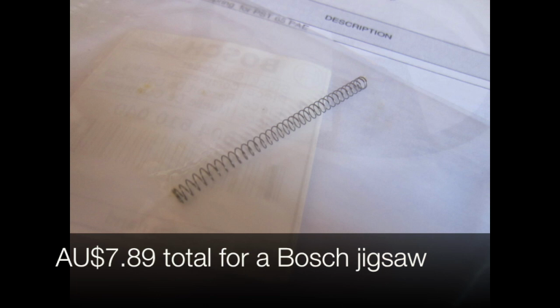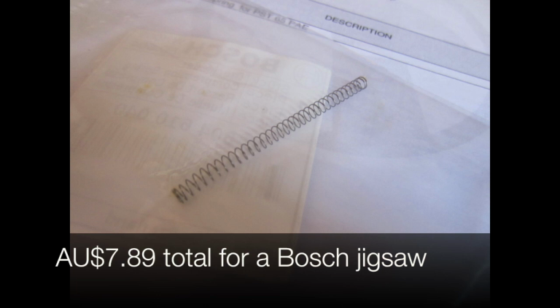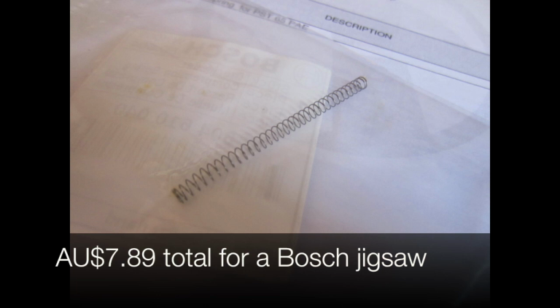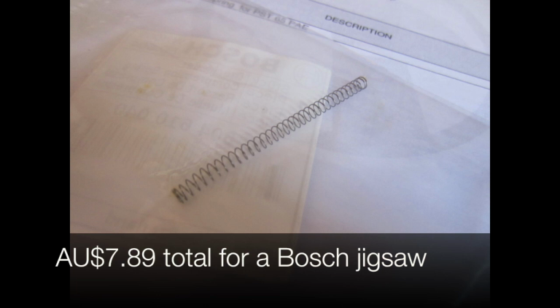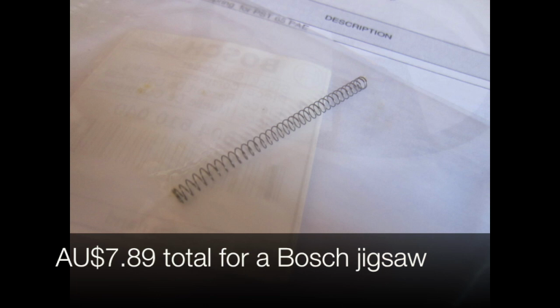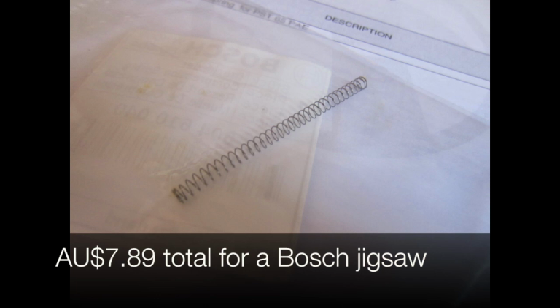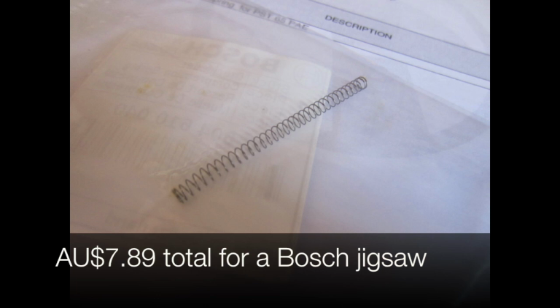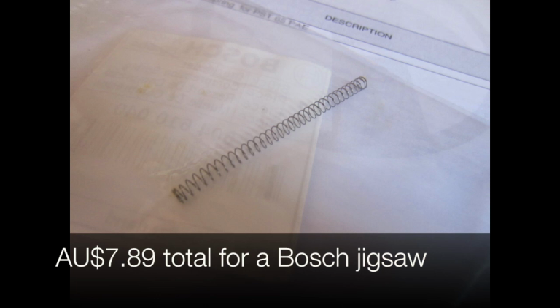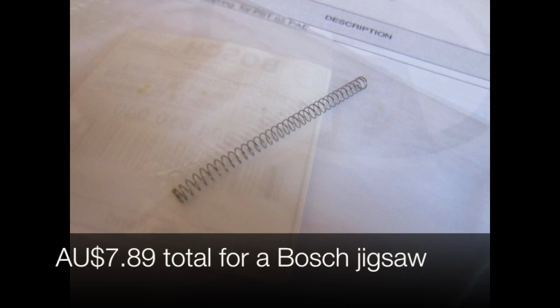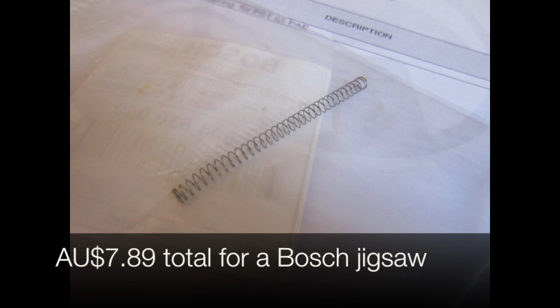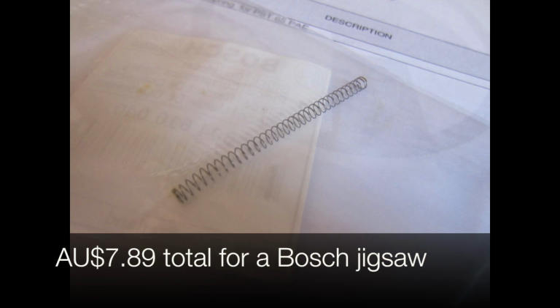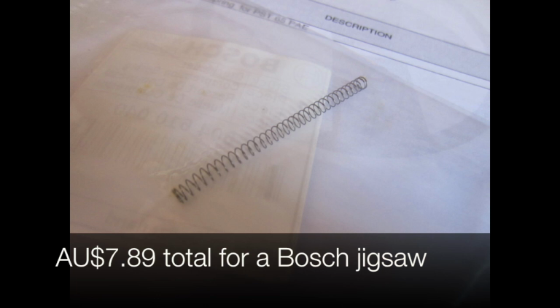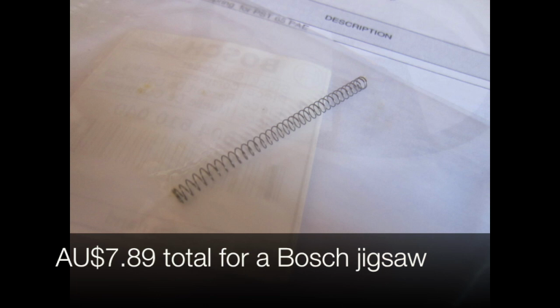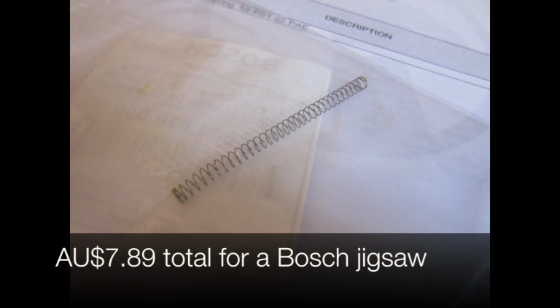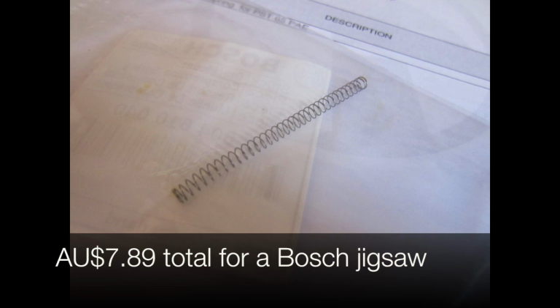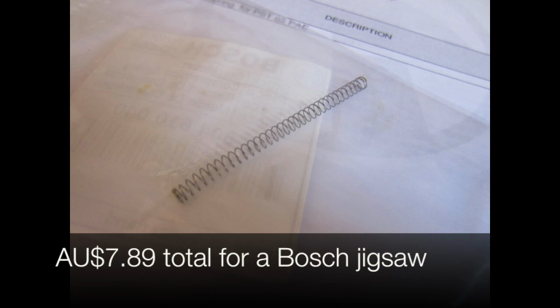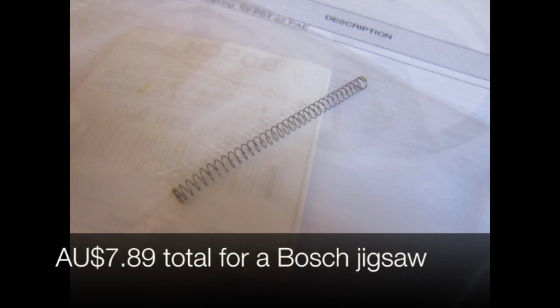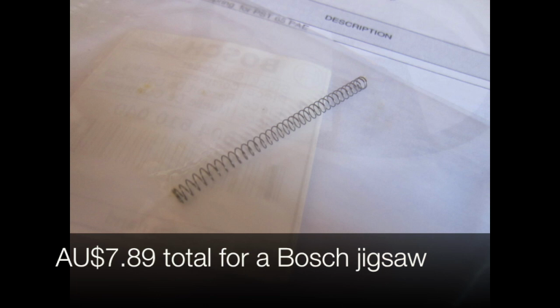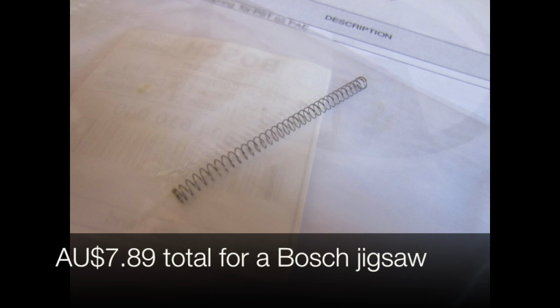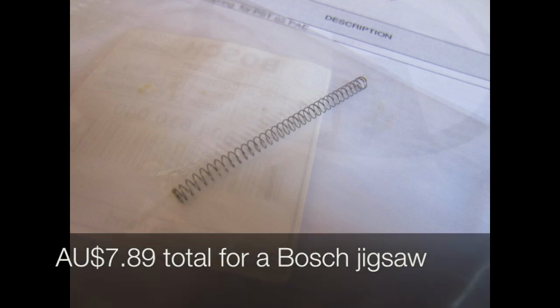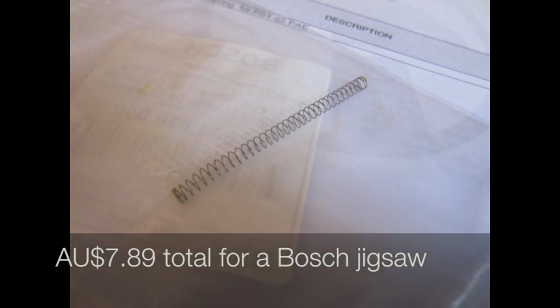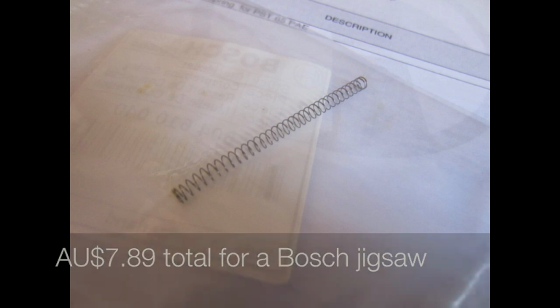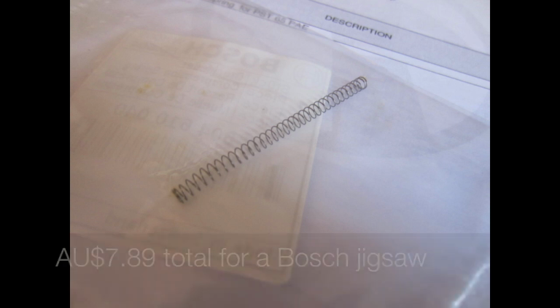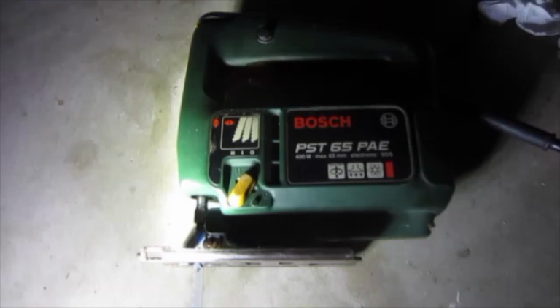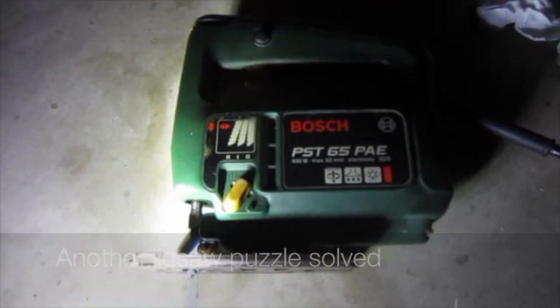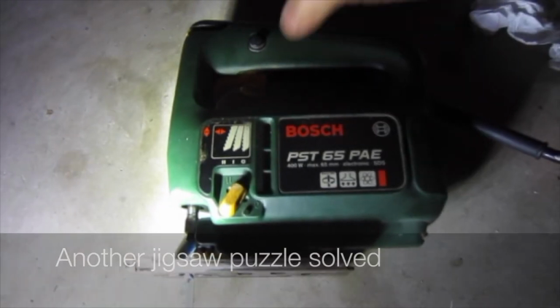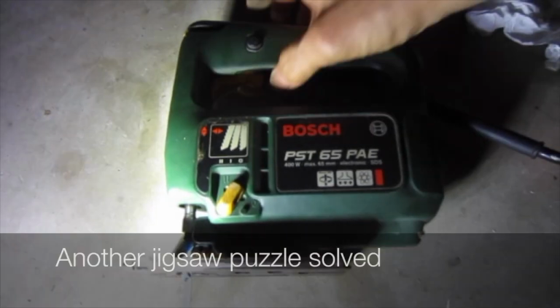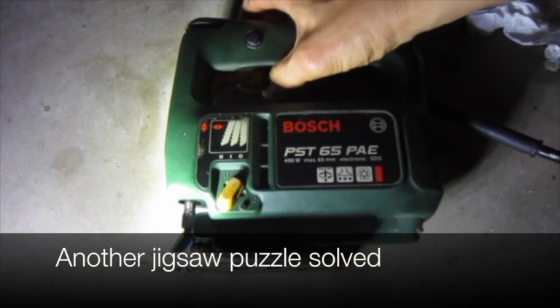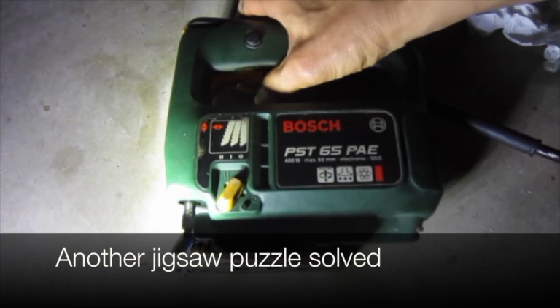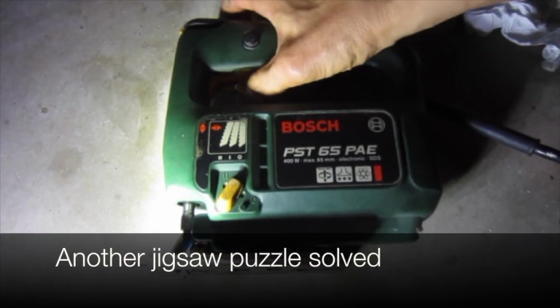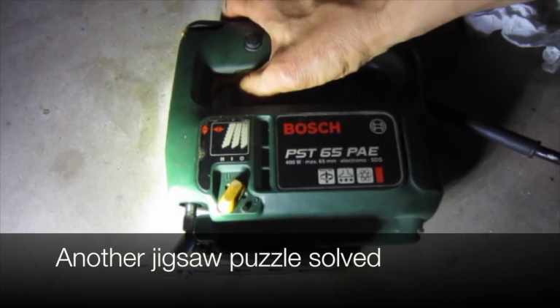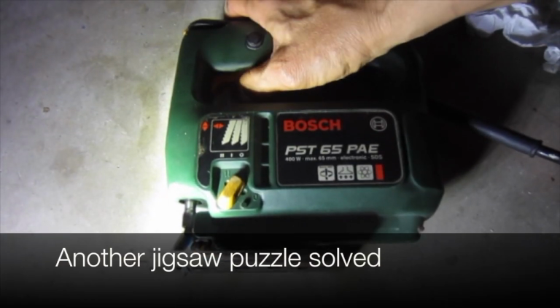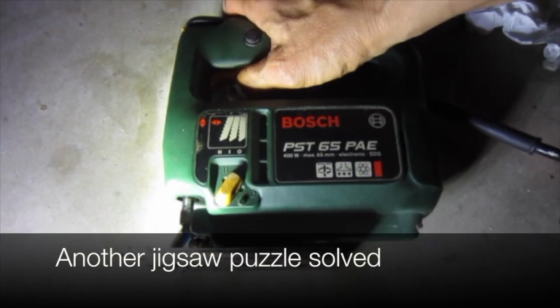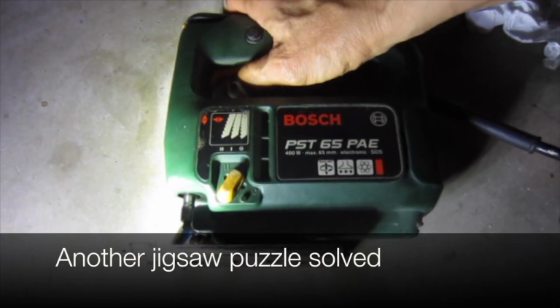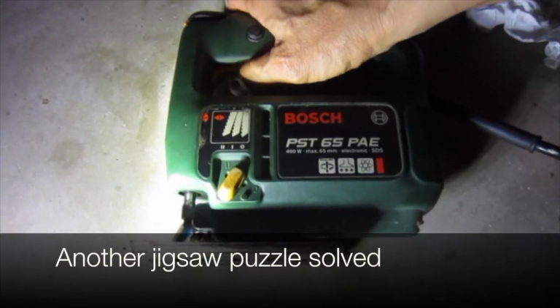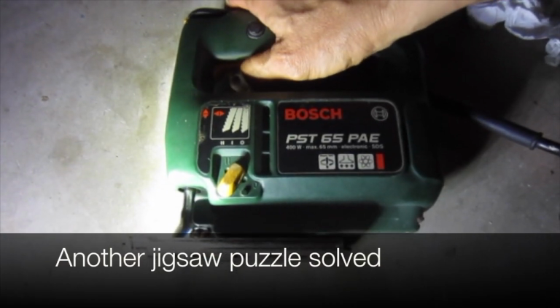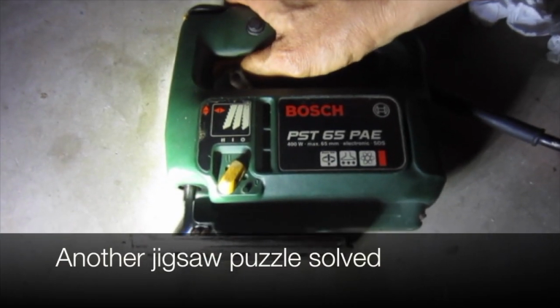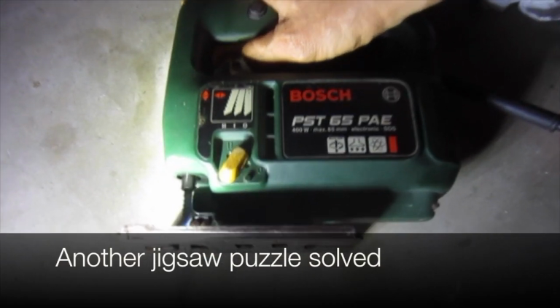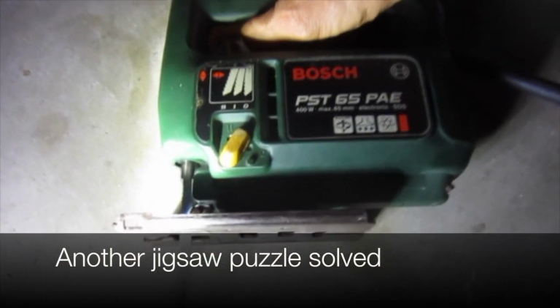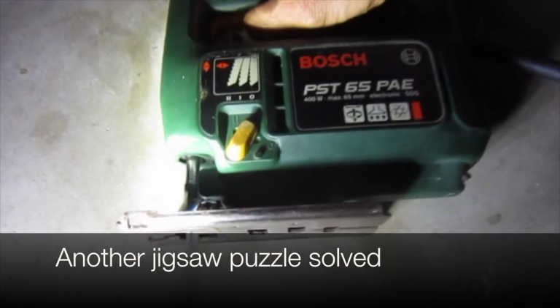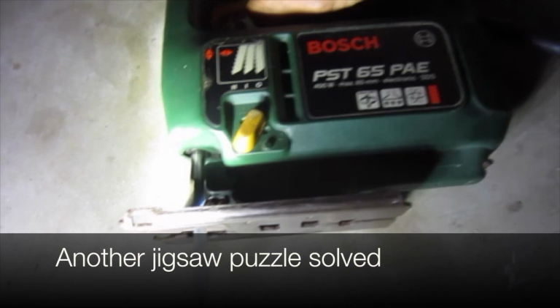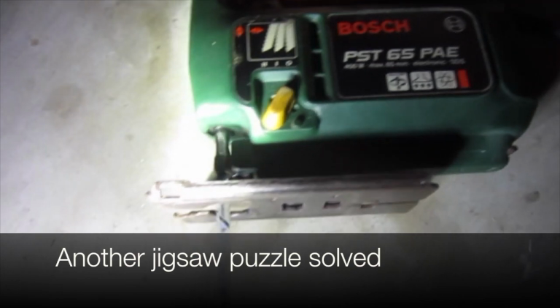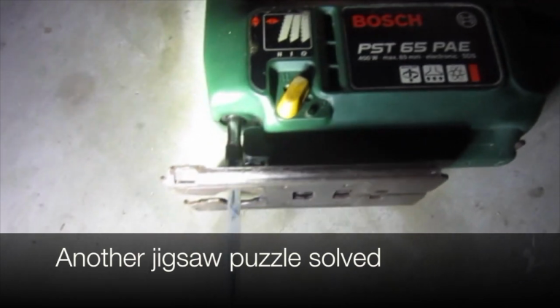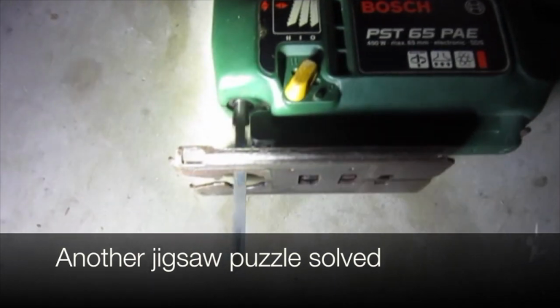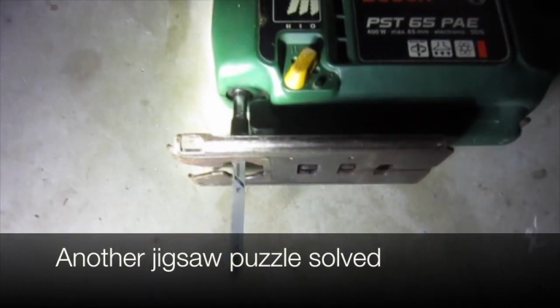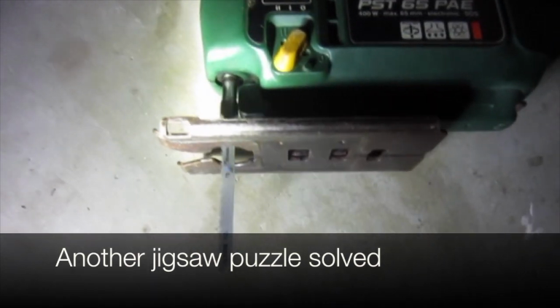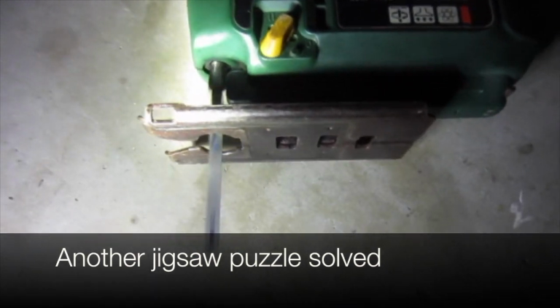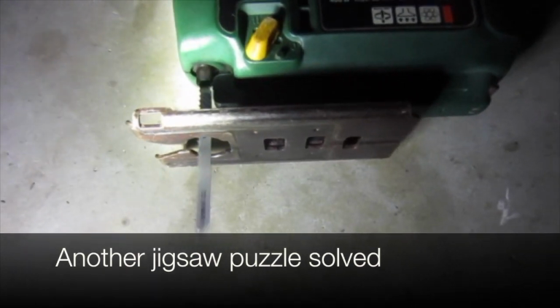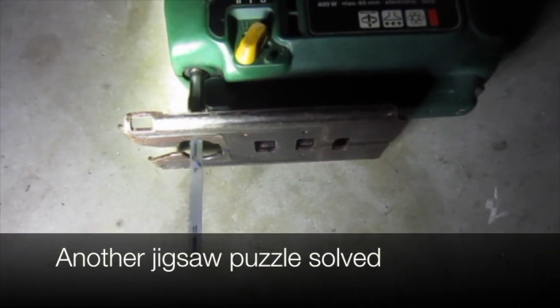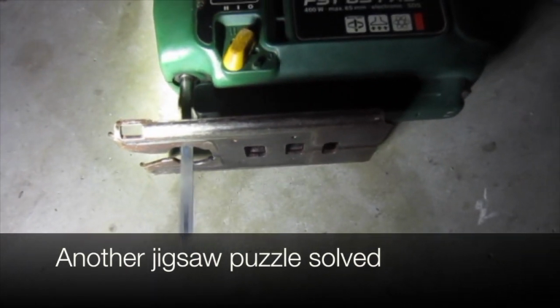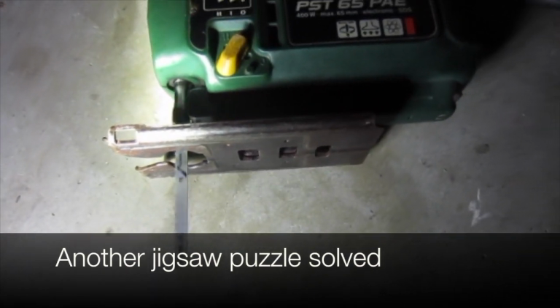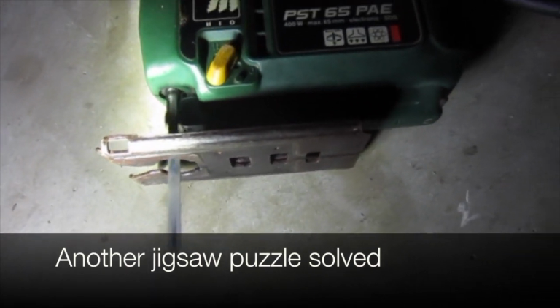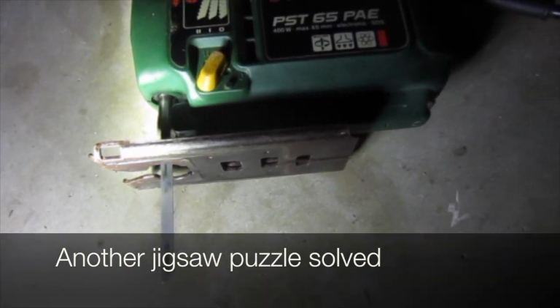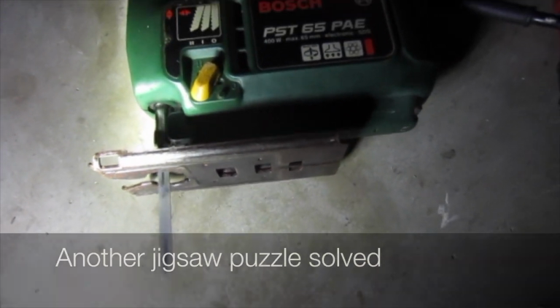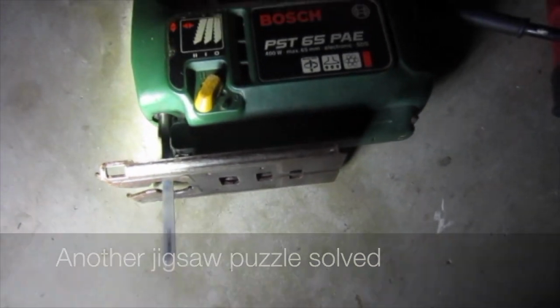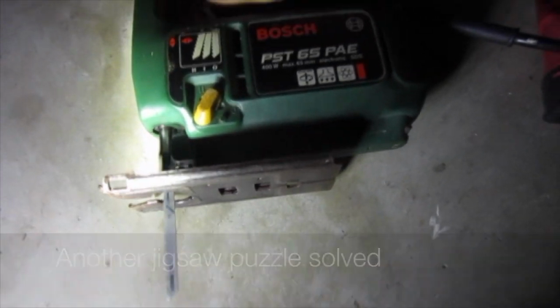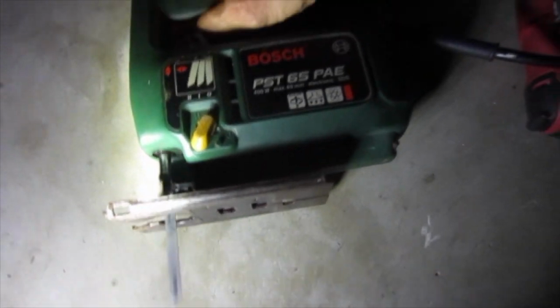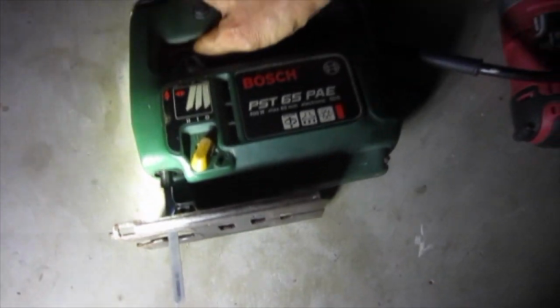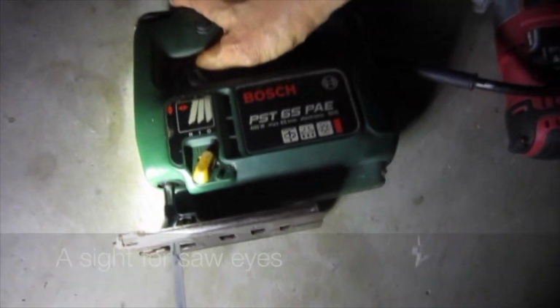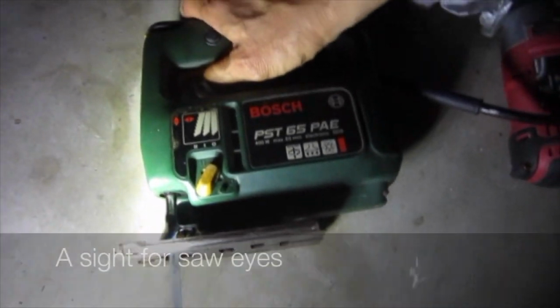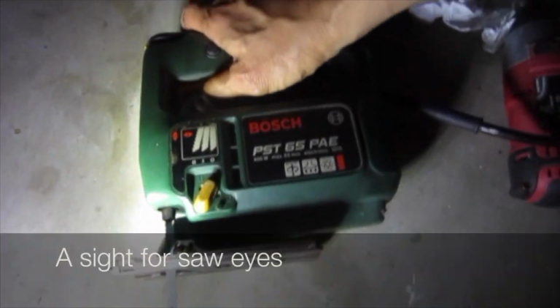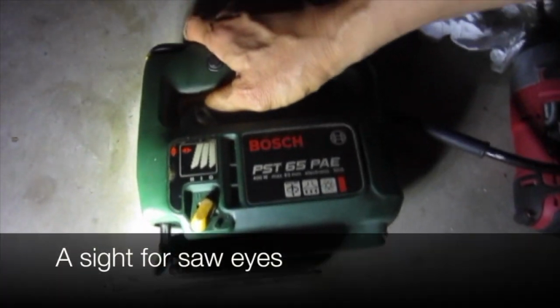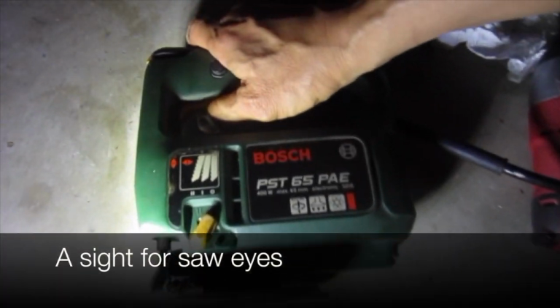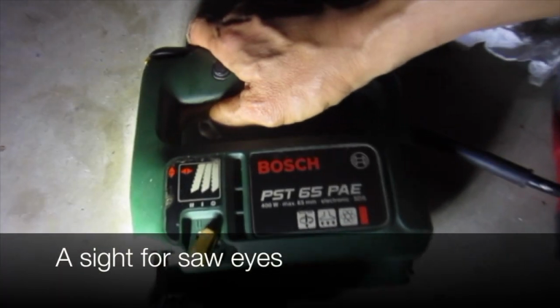$7.89 for a Bosch jigsaw. Another jigsaw puzzle solved. Thanks for watching.